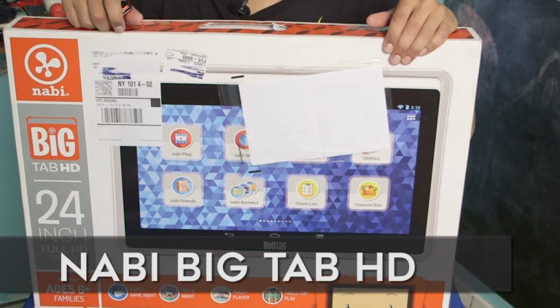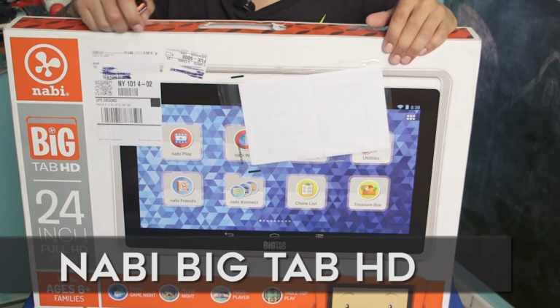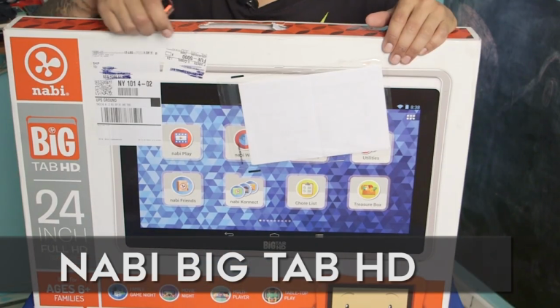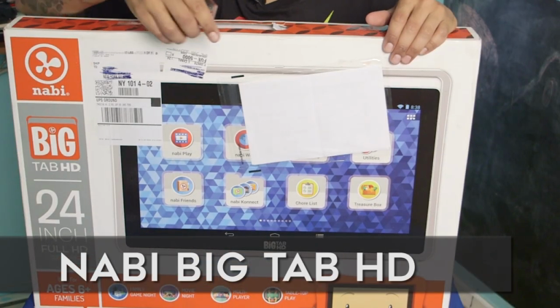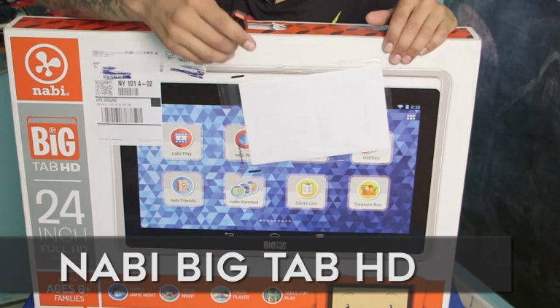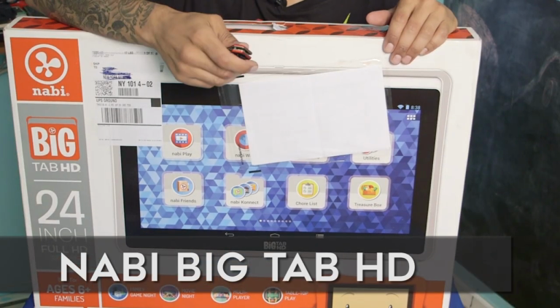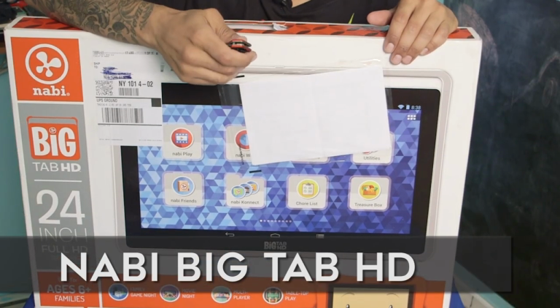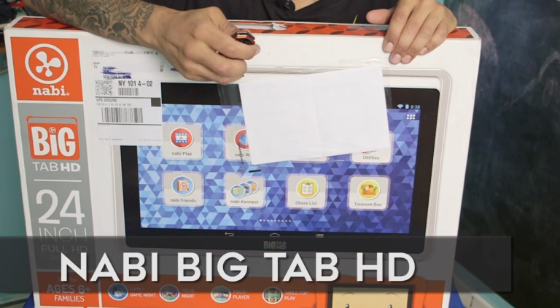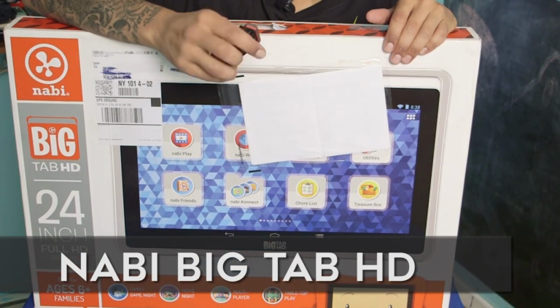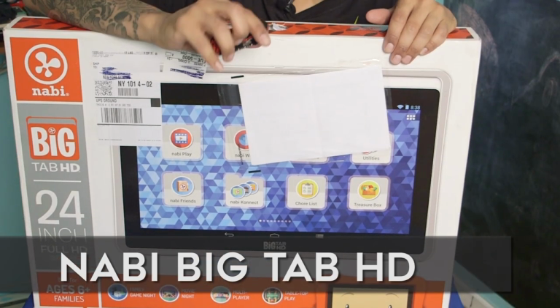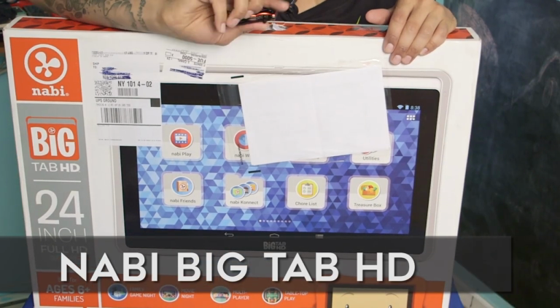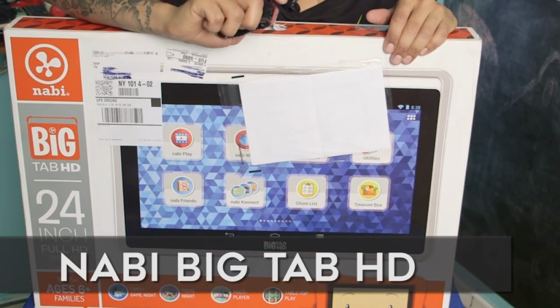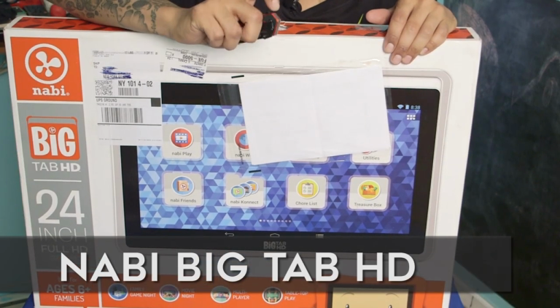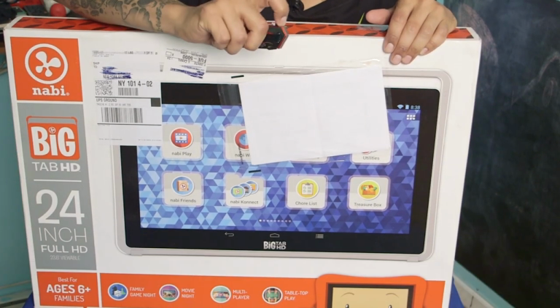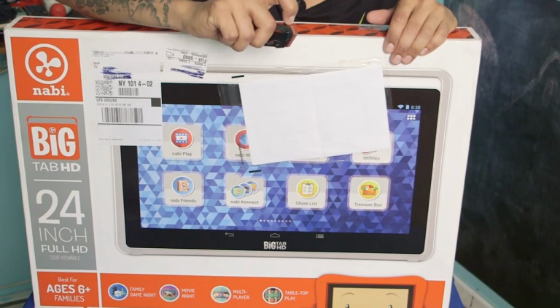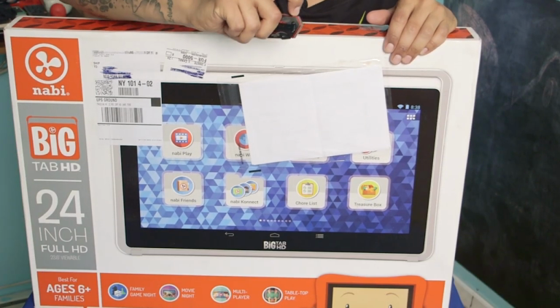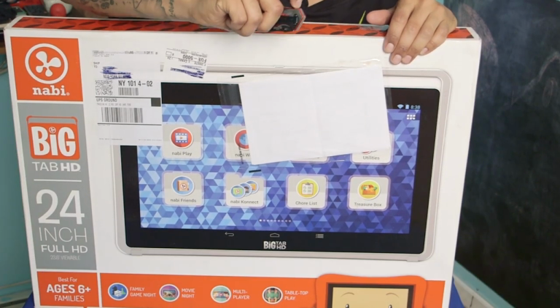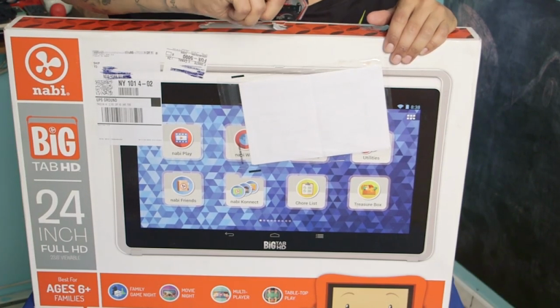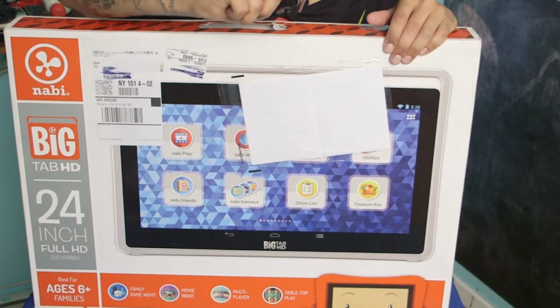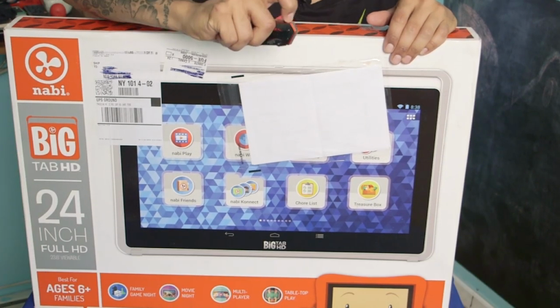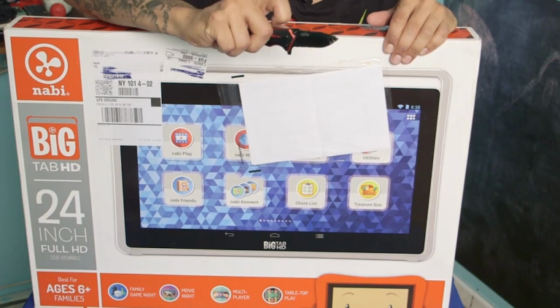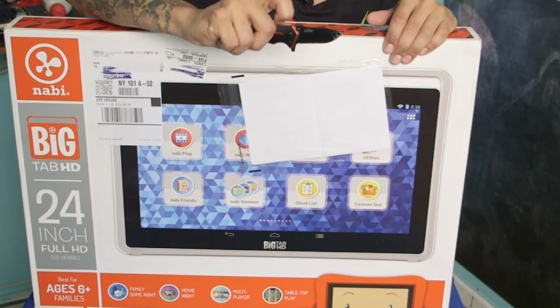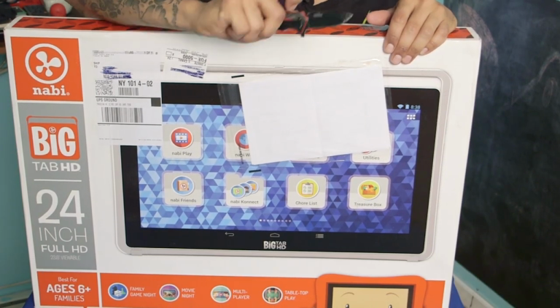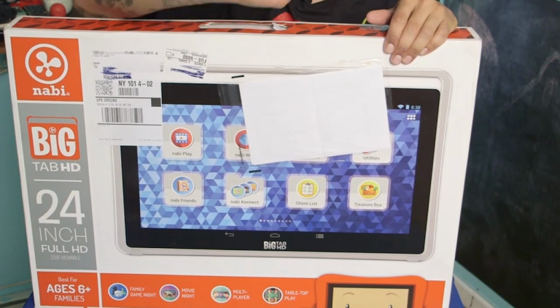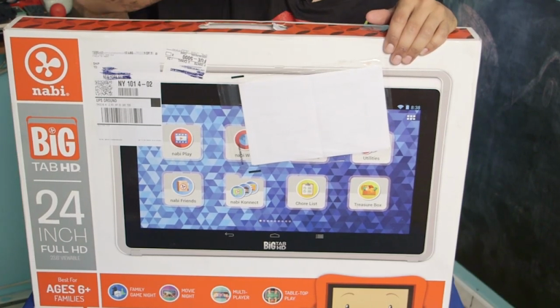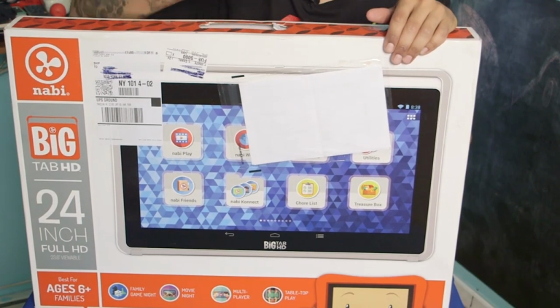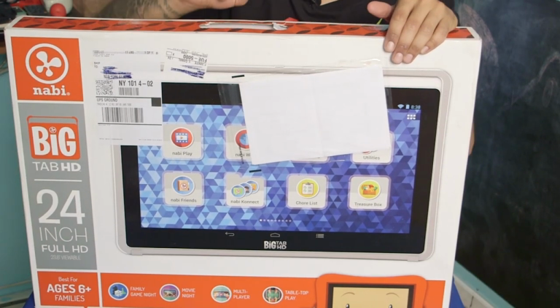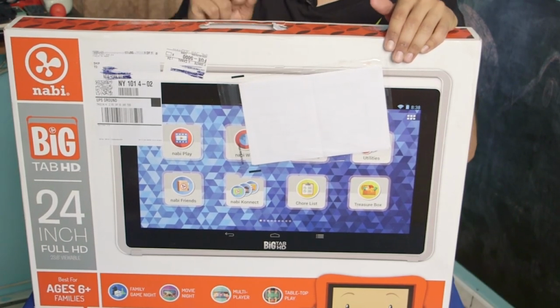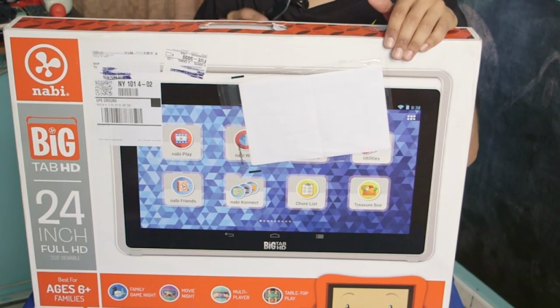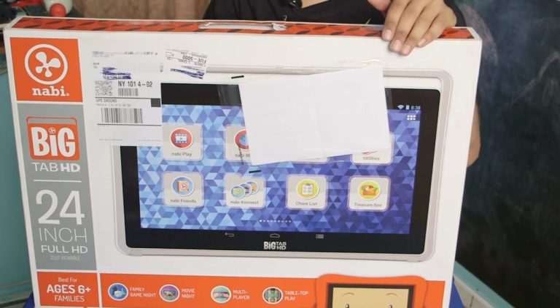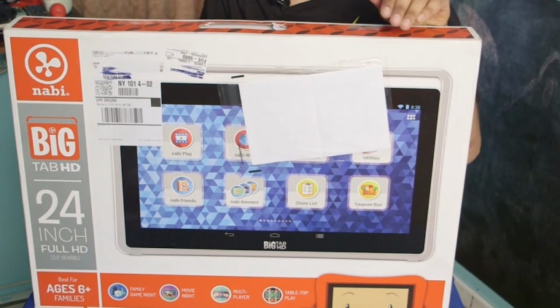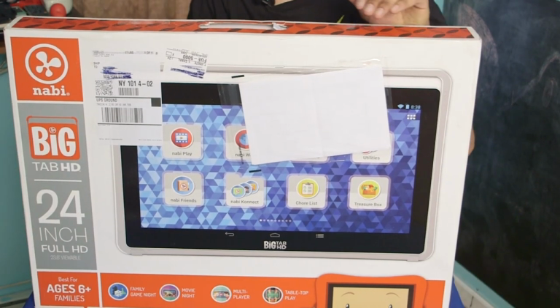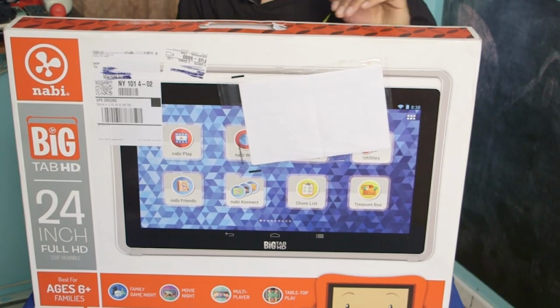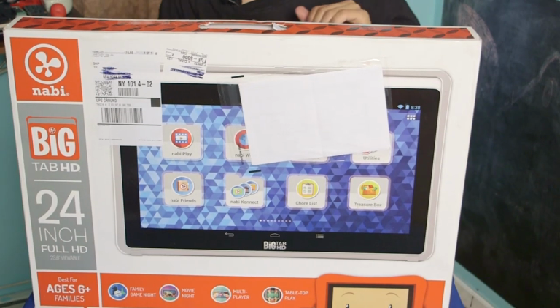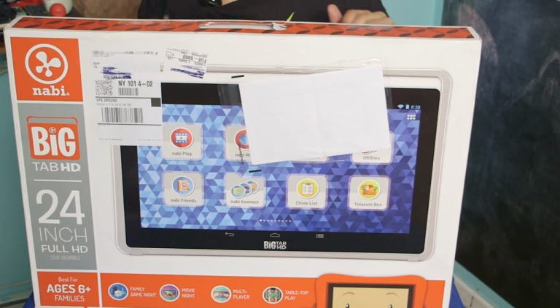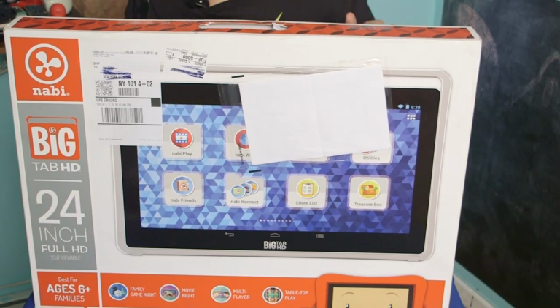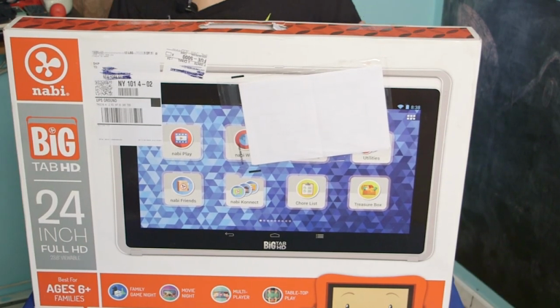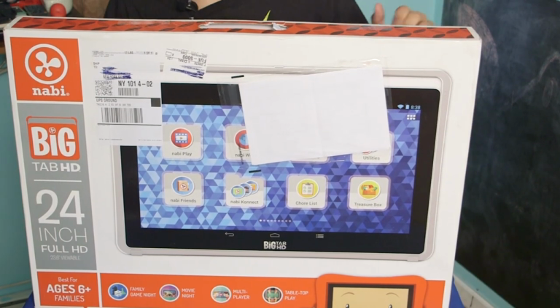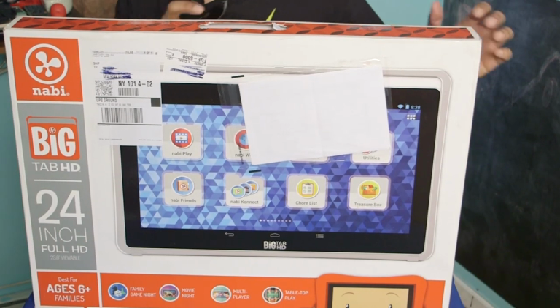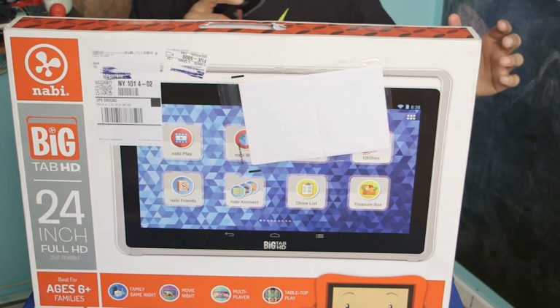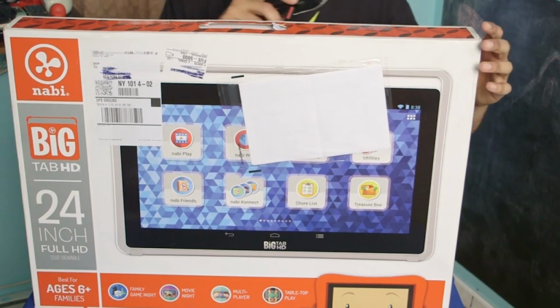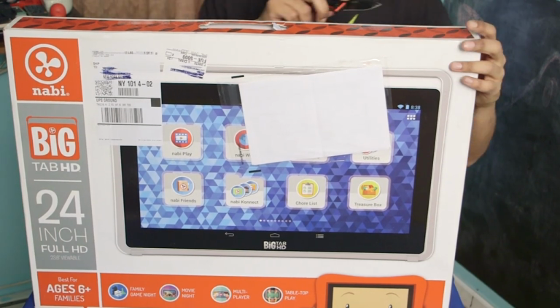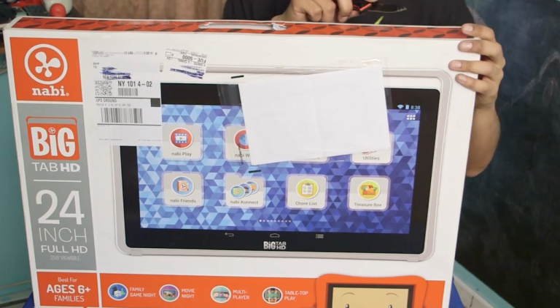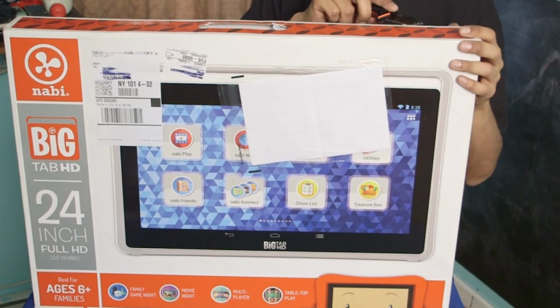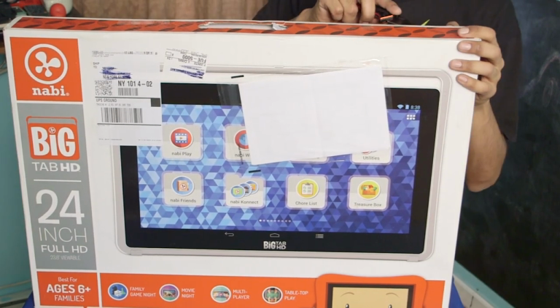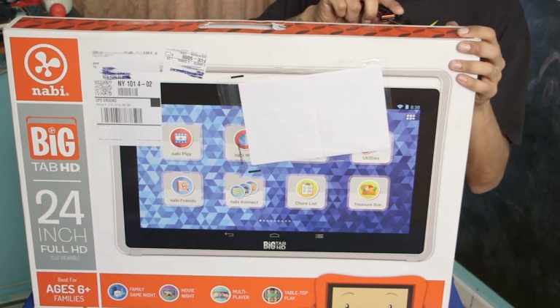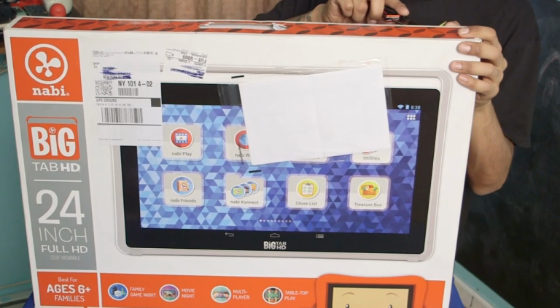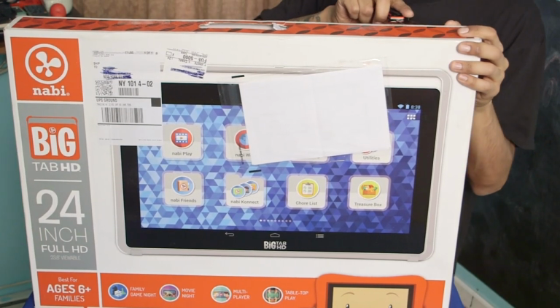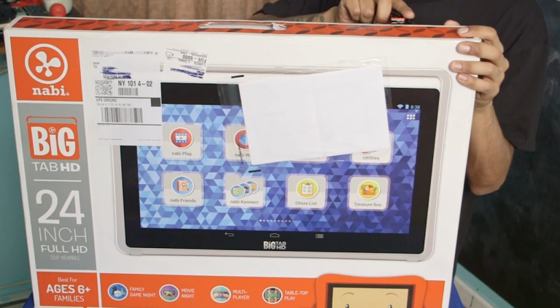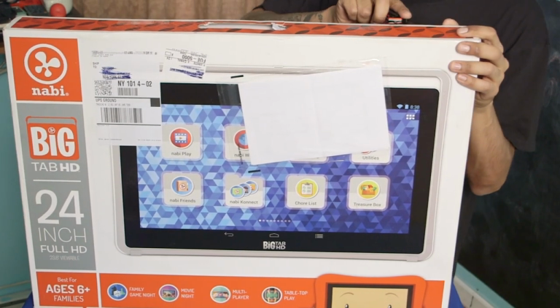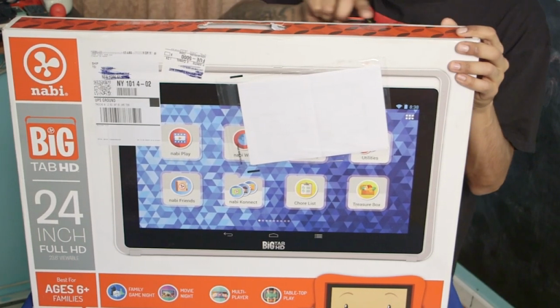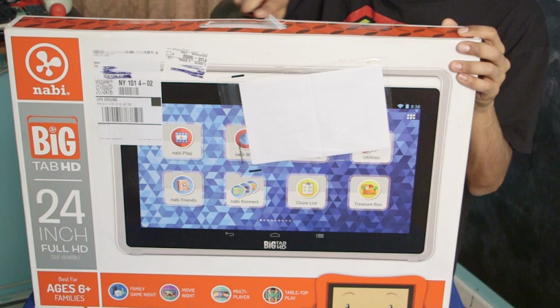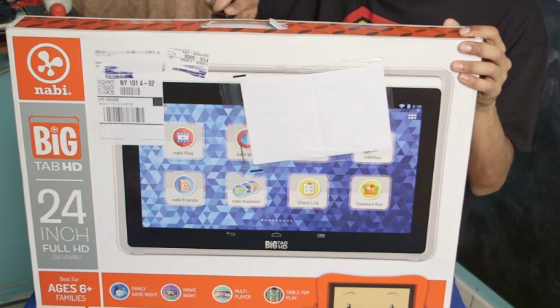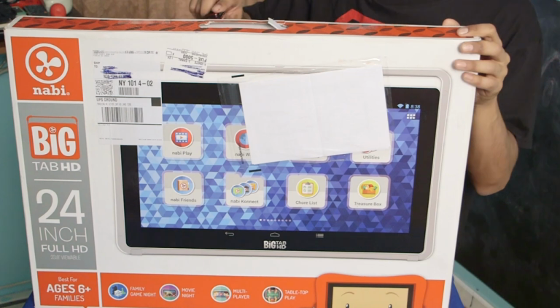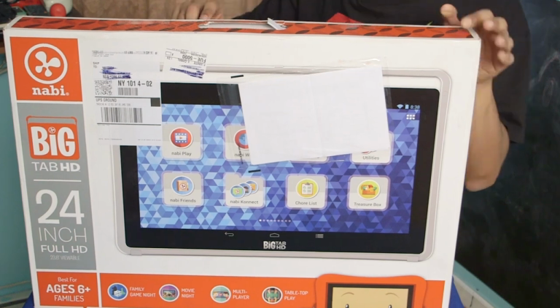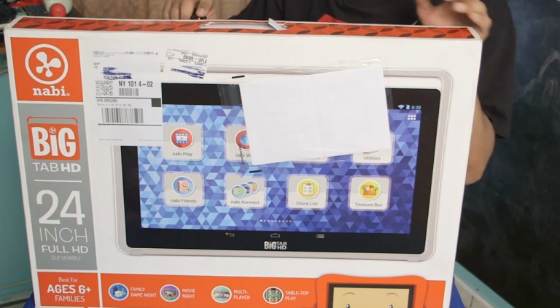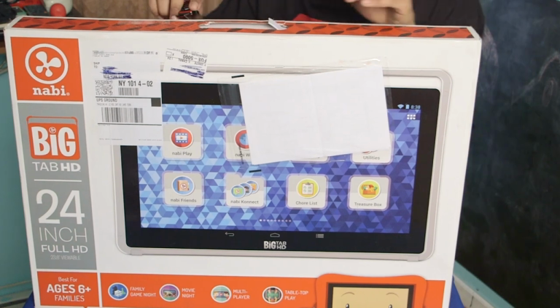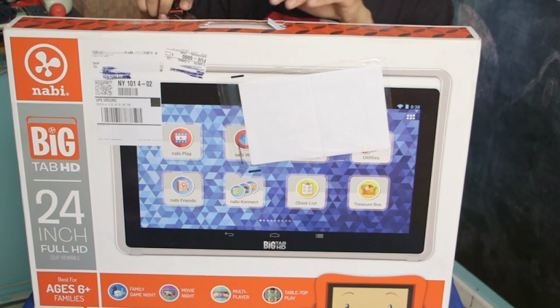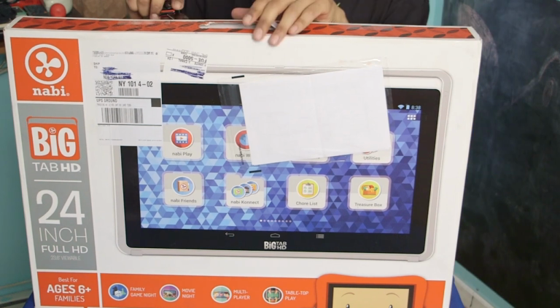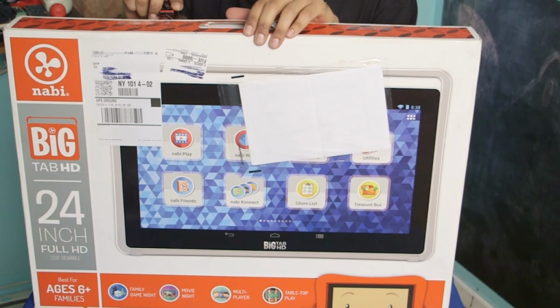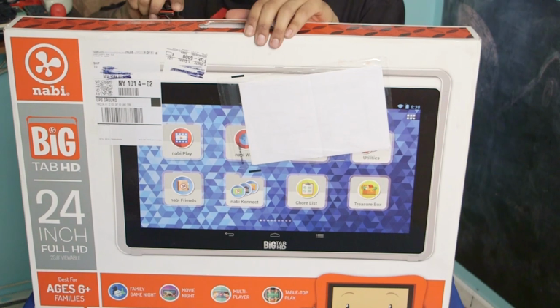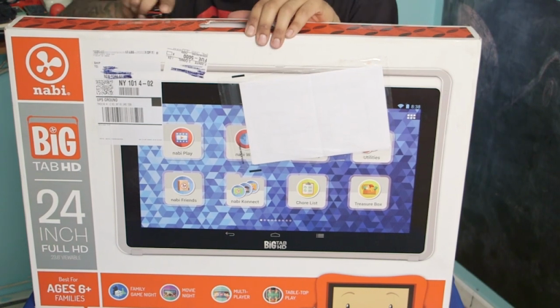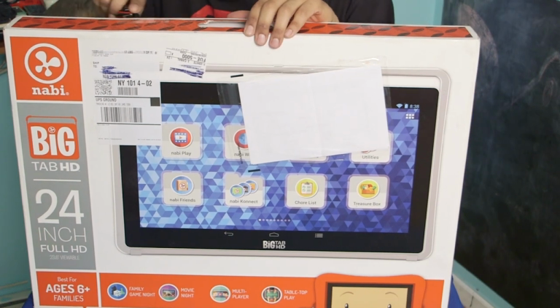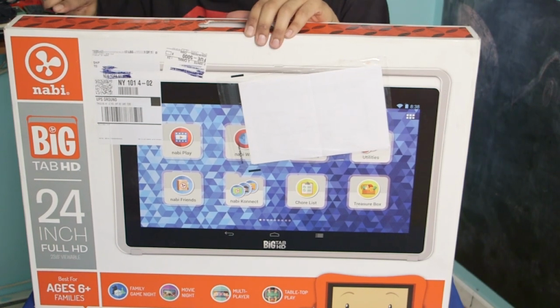Alright guys, let's take out my trusty little box opening knife and let's open up this Navi and see how it looks.